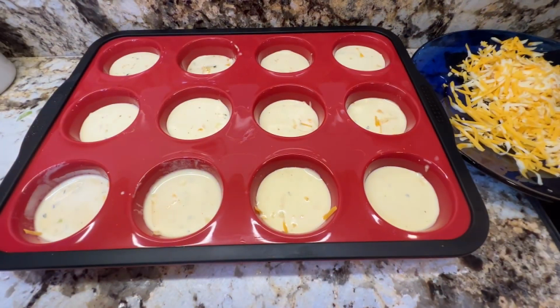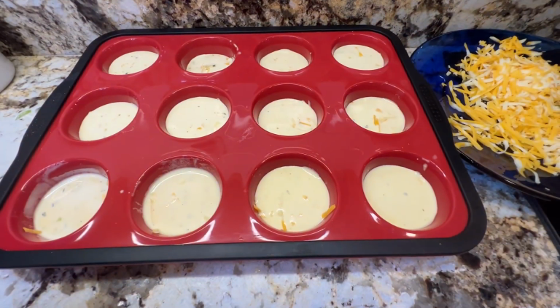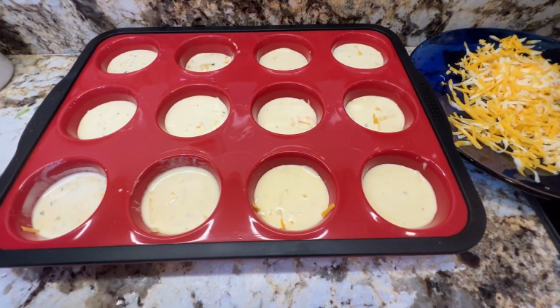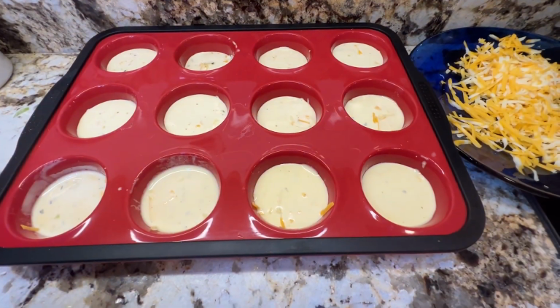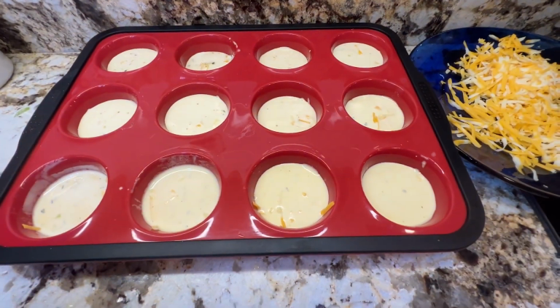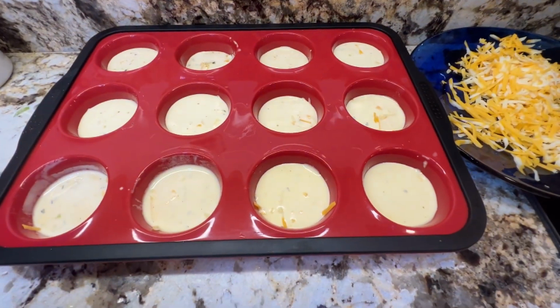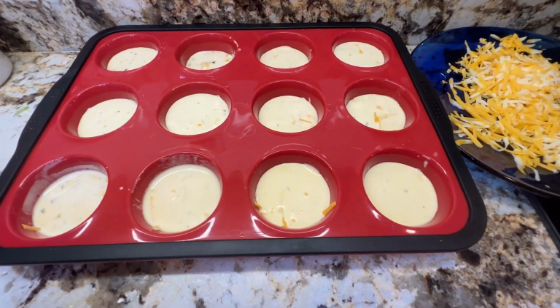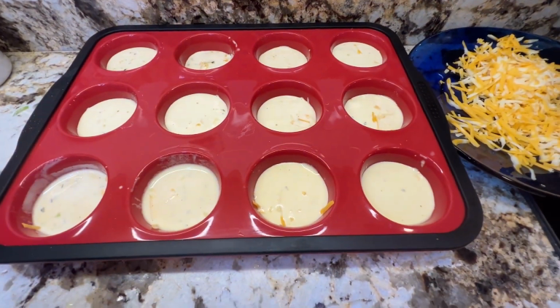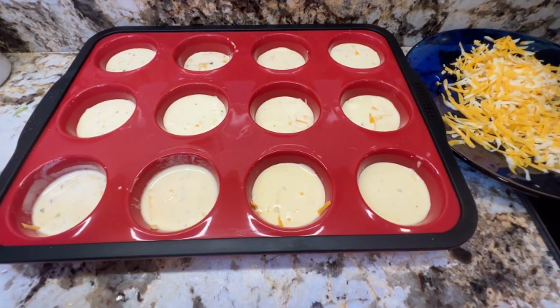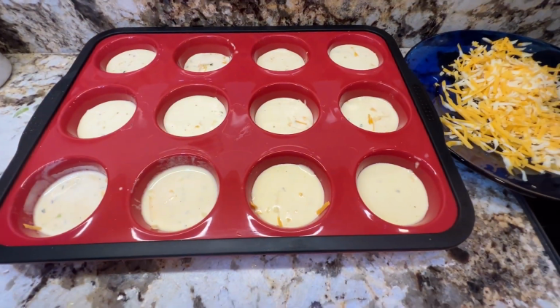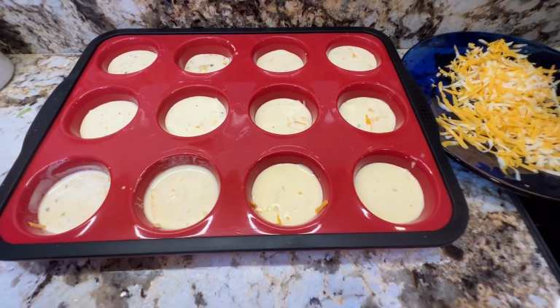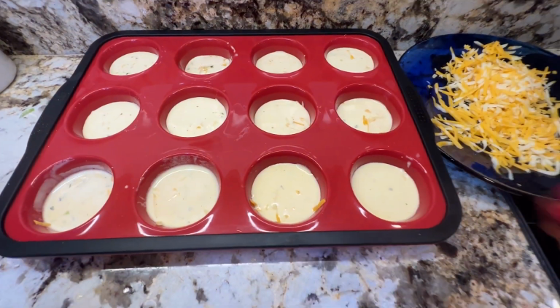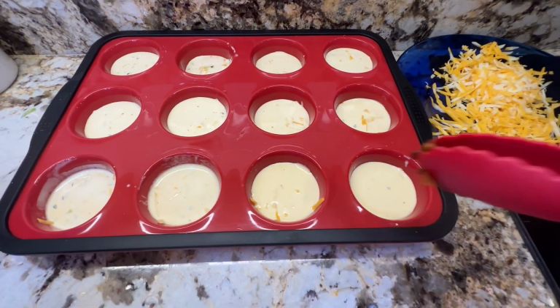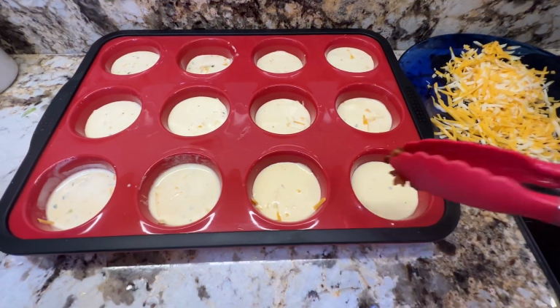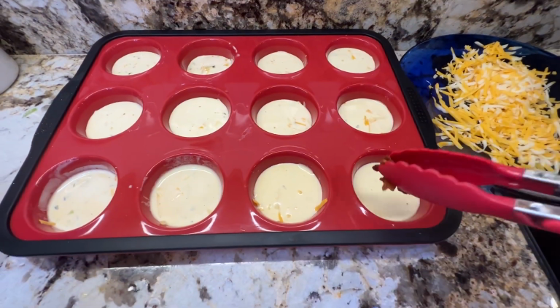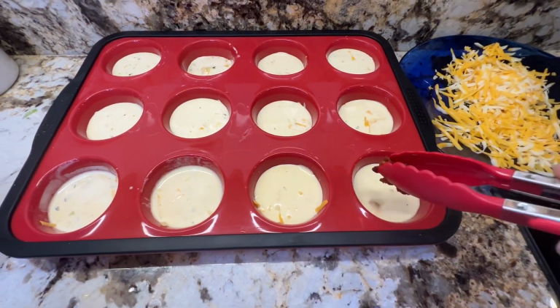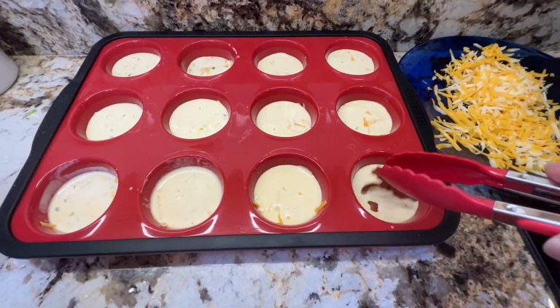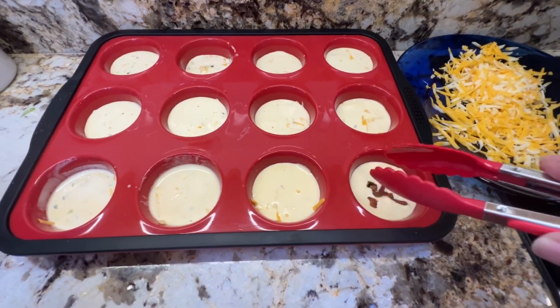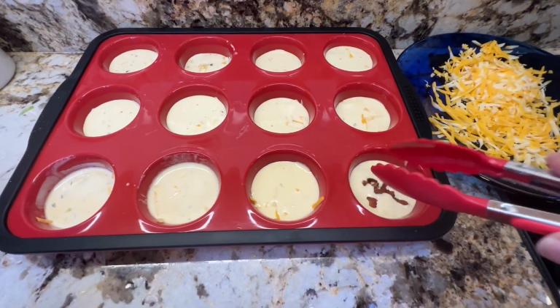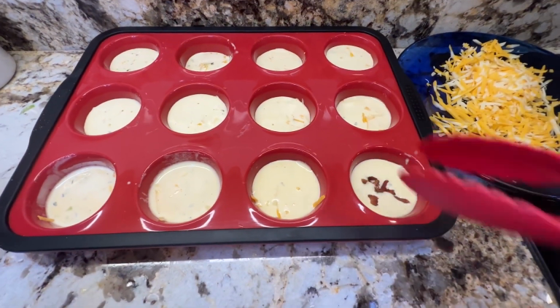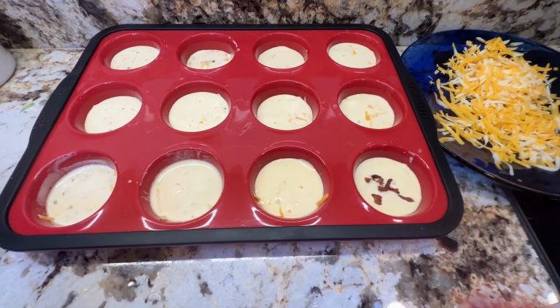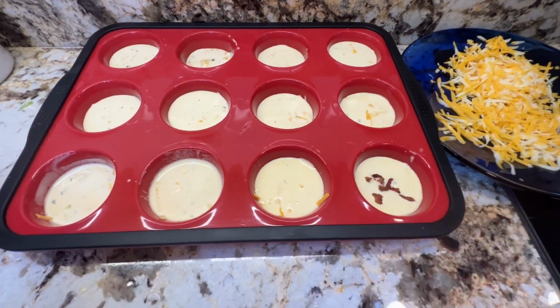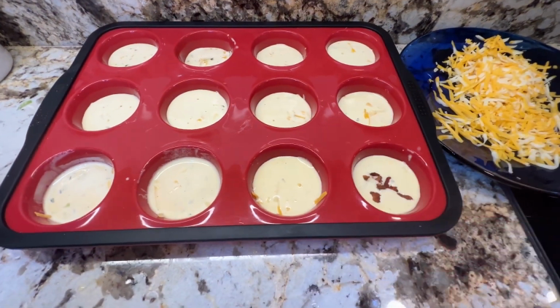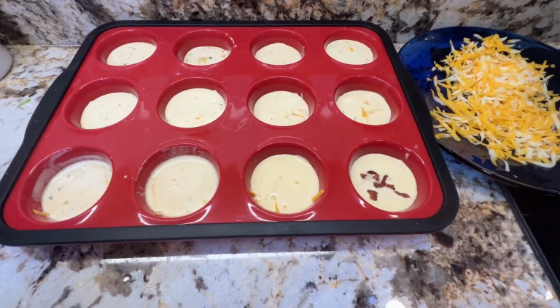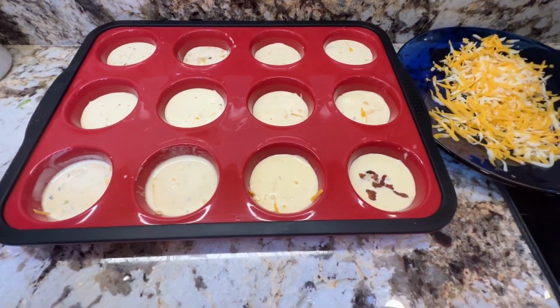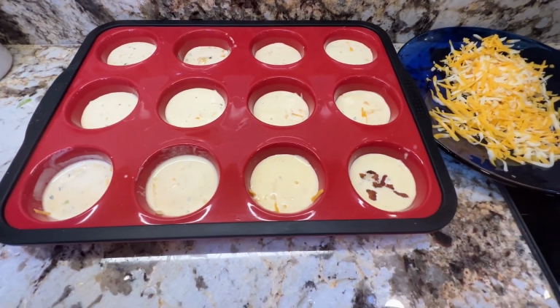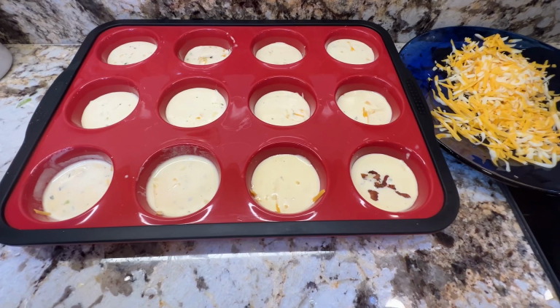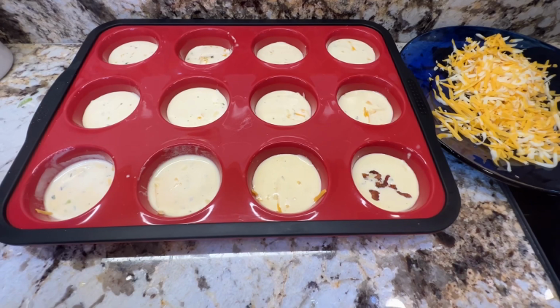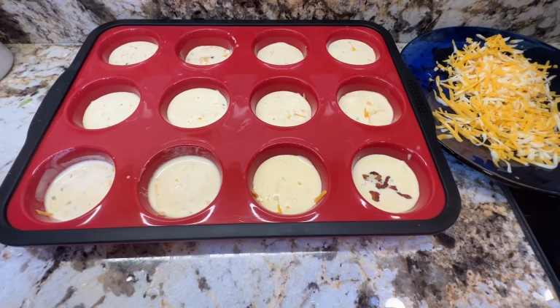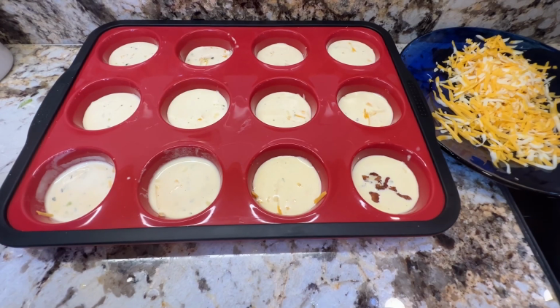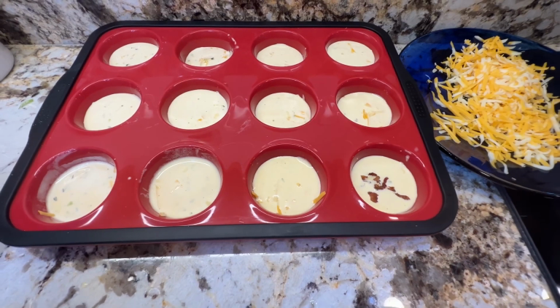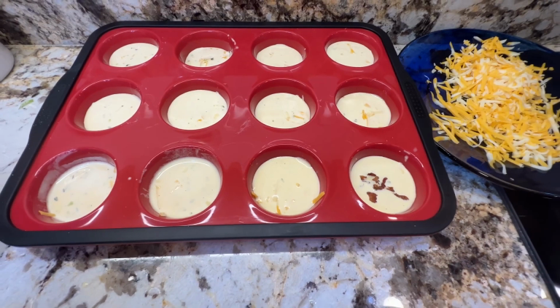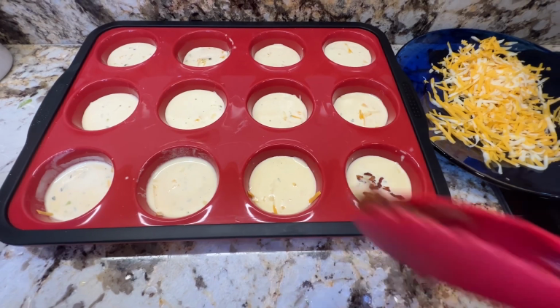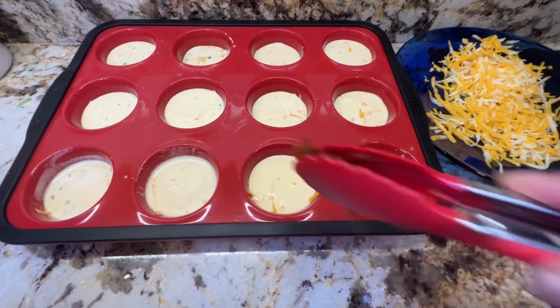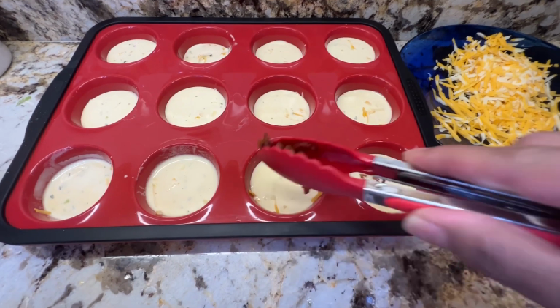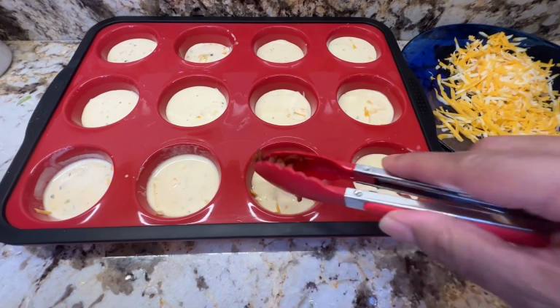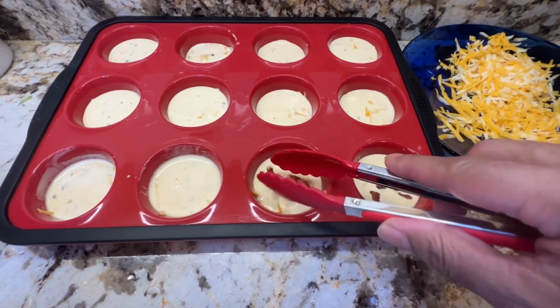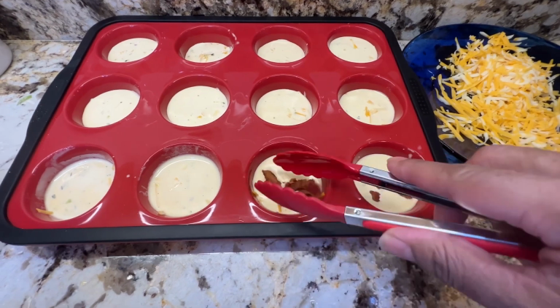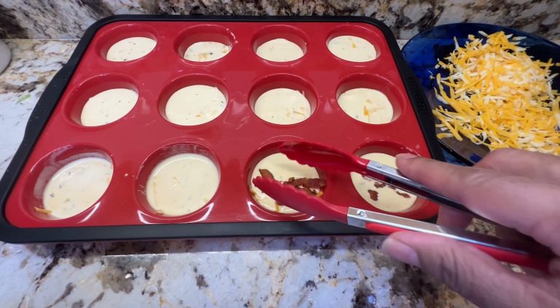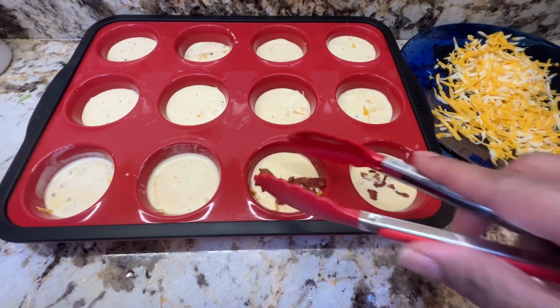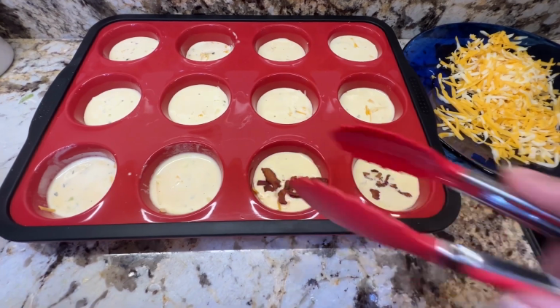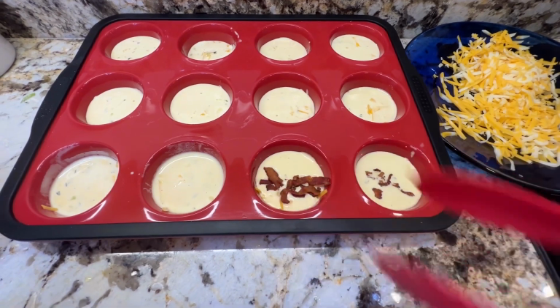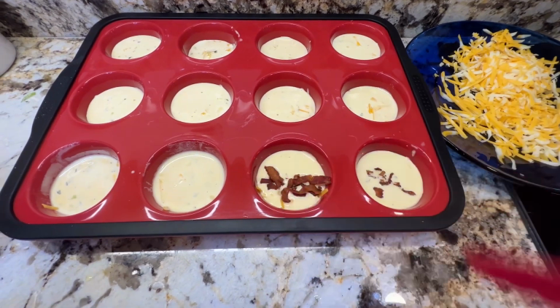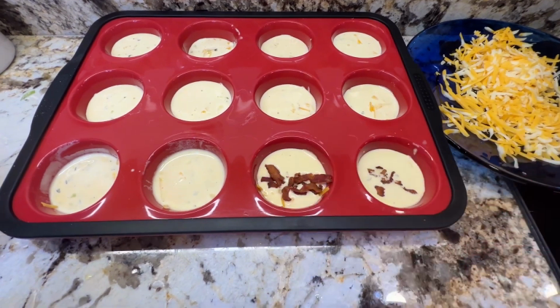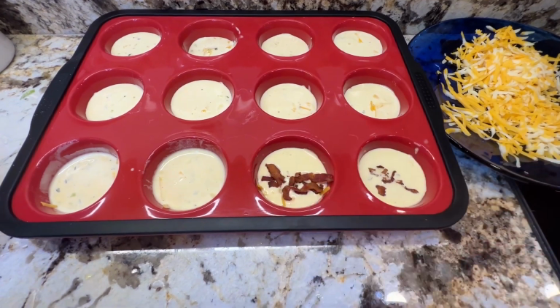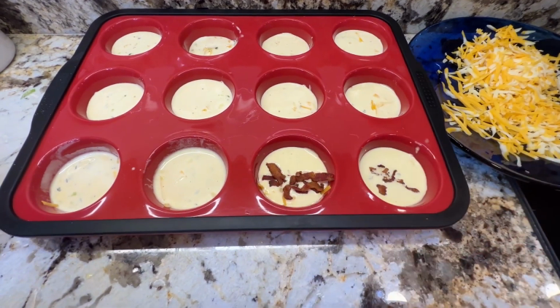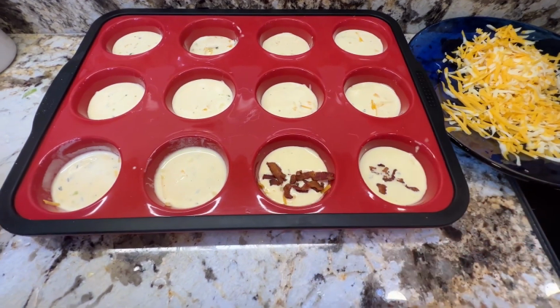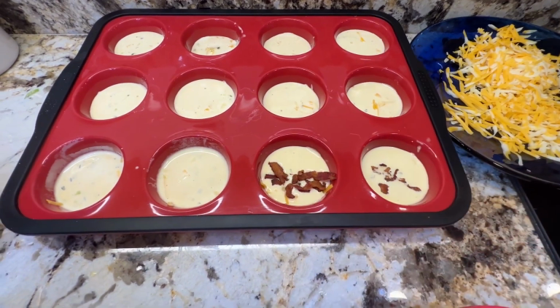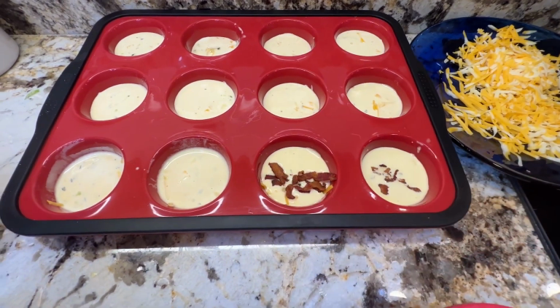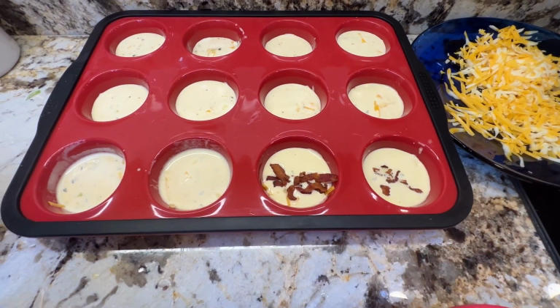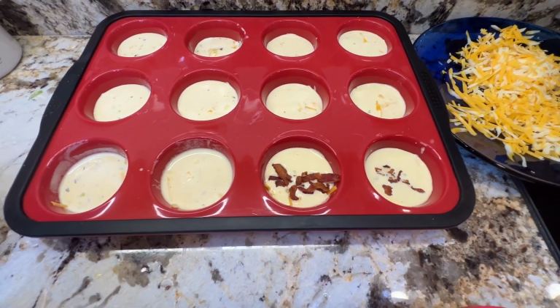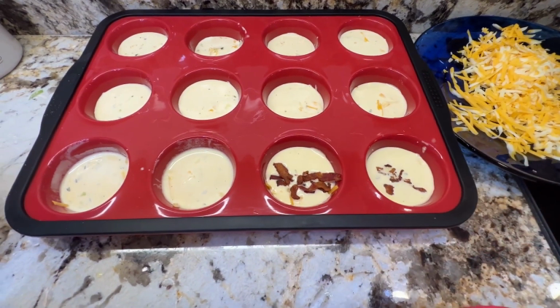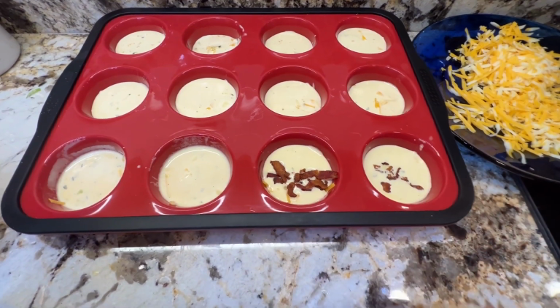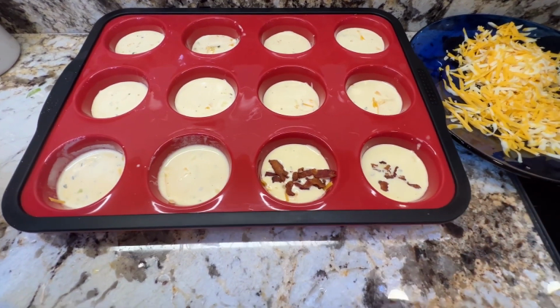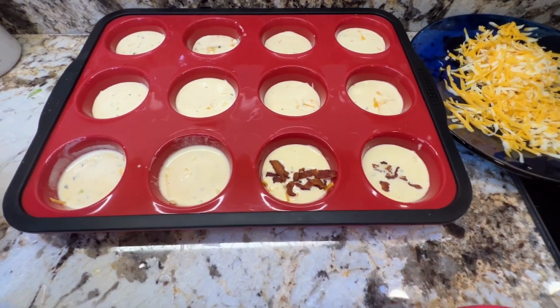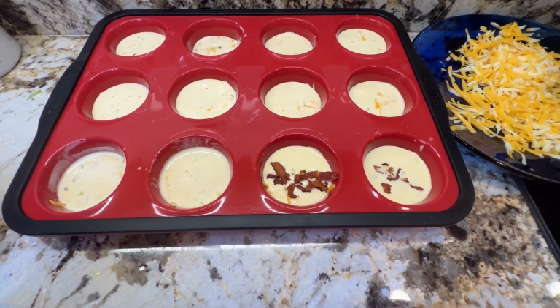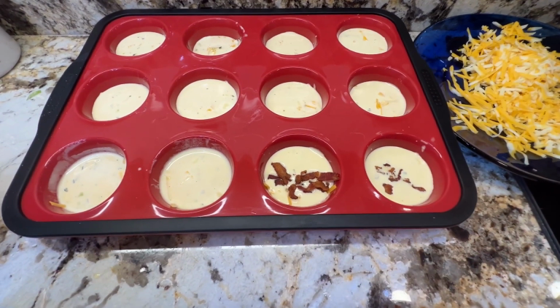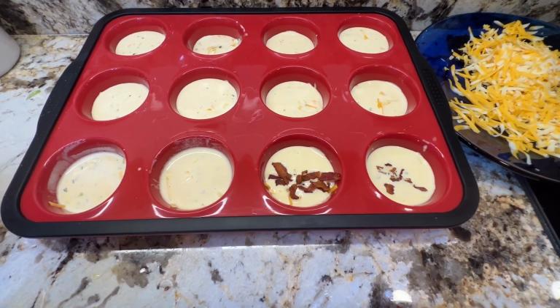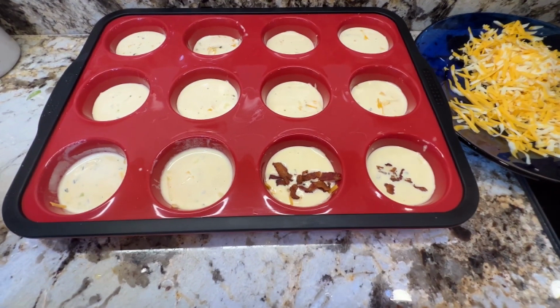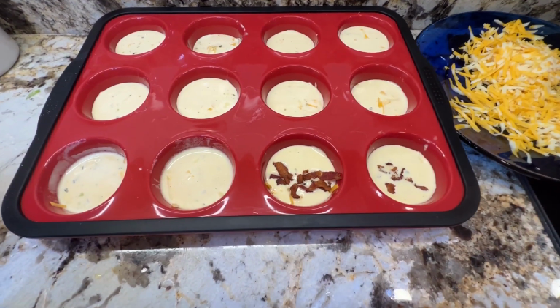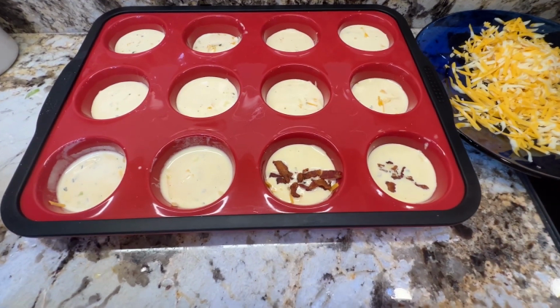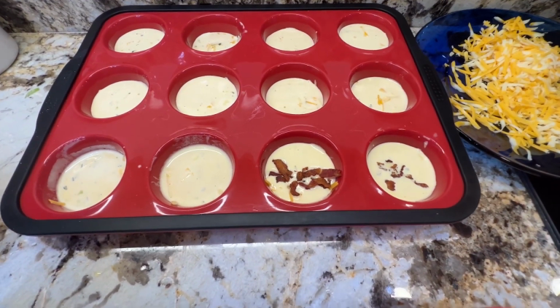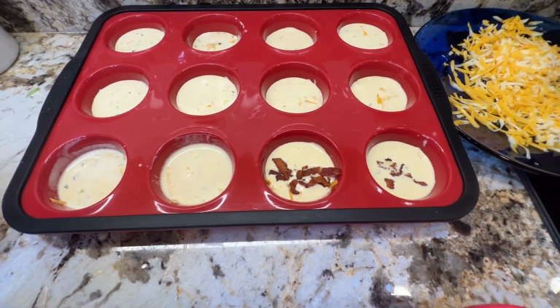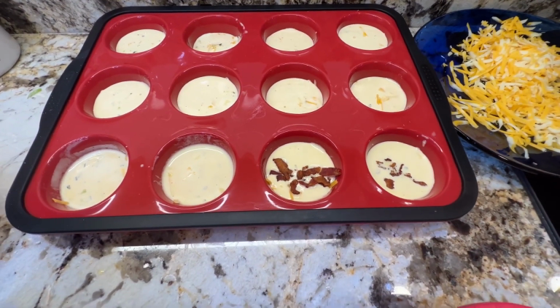I'm going to add some bacon, some cheese, onion, and I'm going to chop up a little jalapeño peppers to top it.